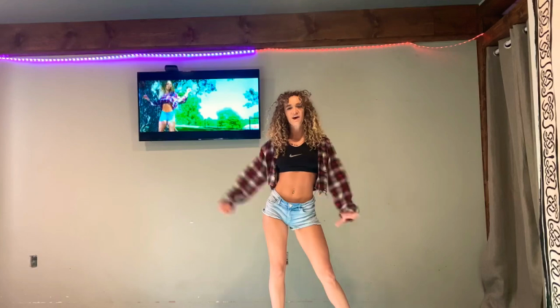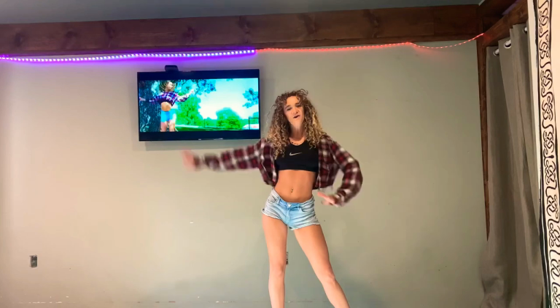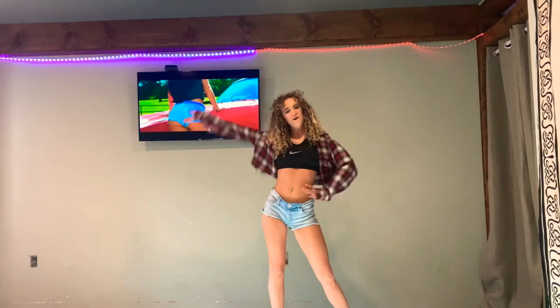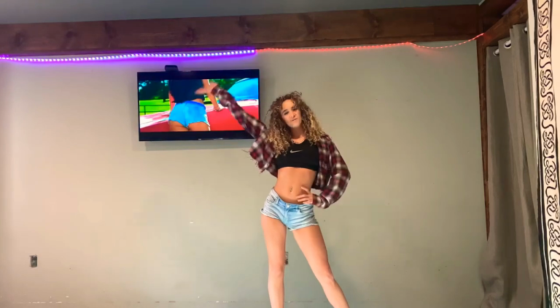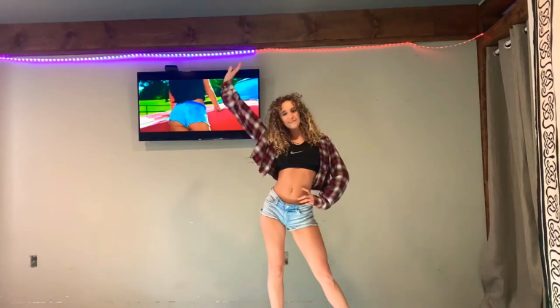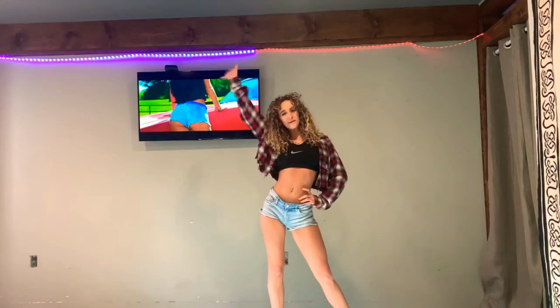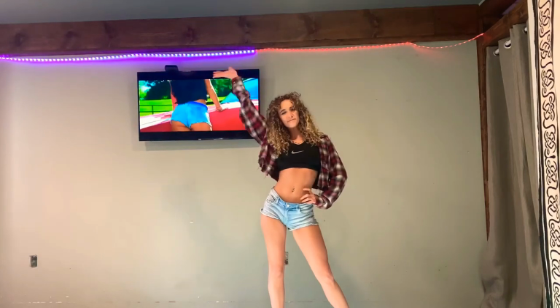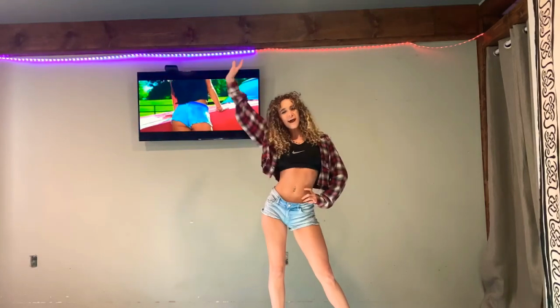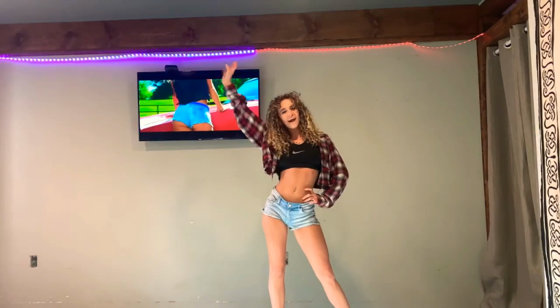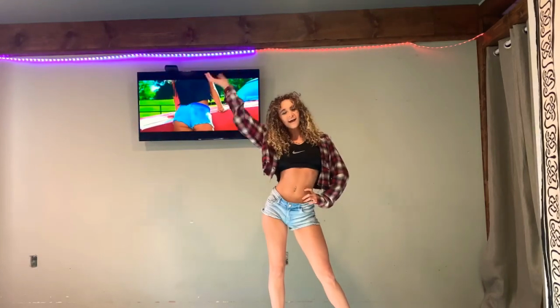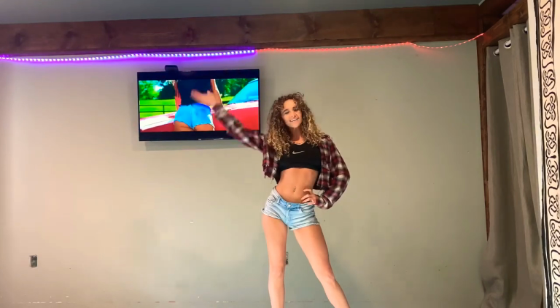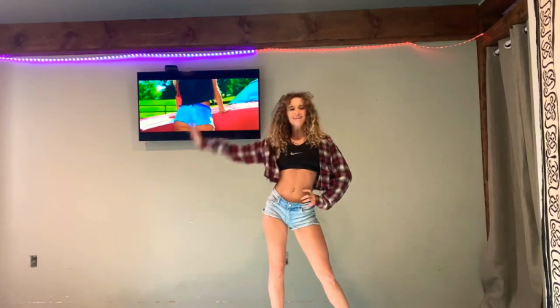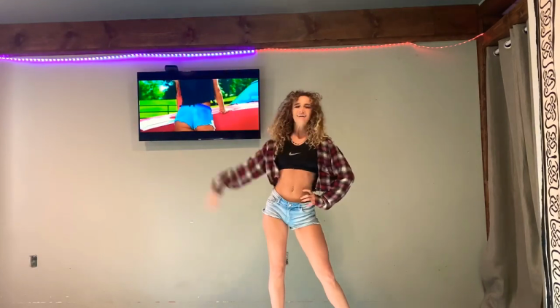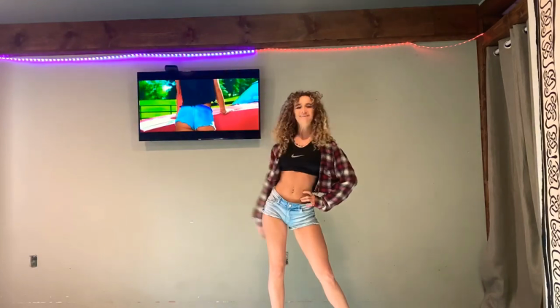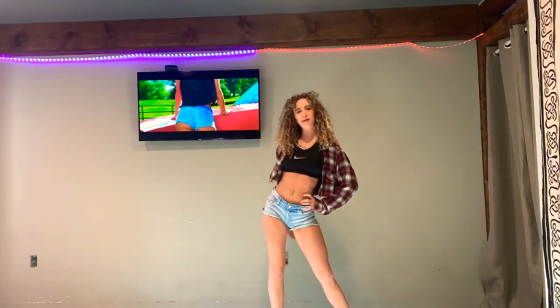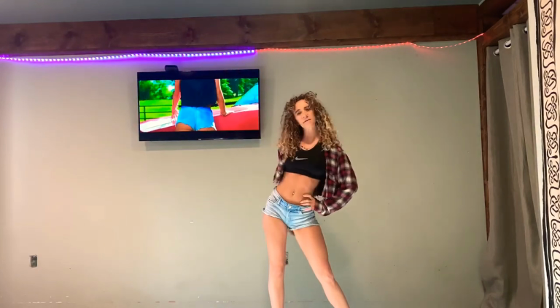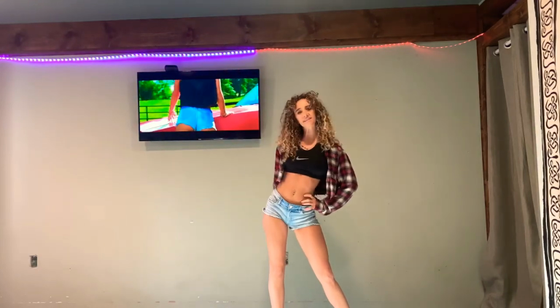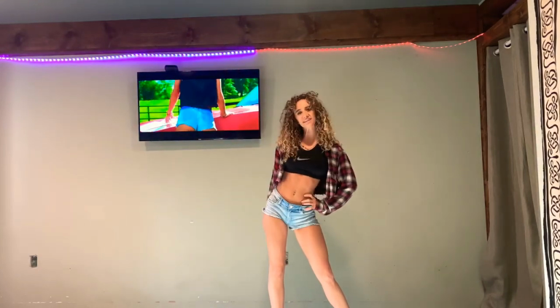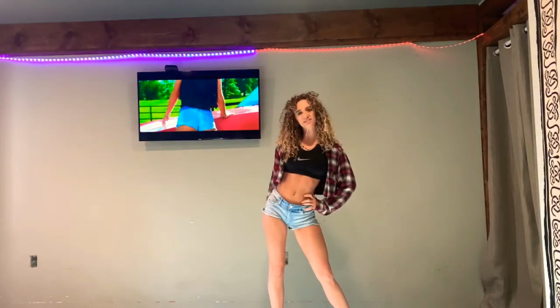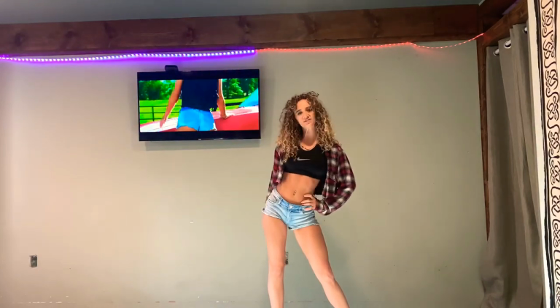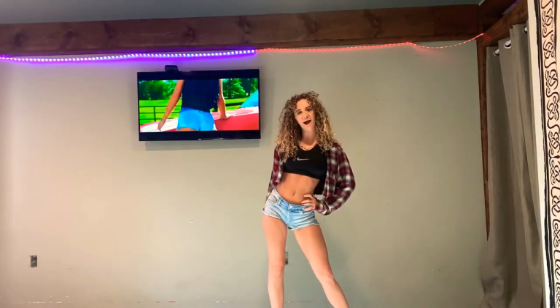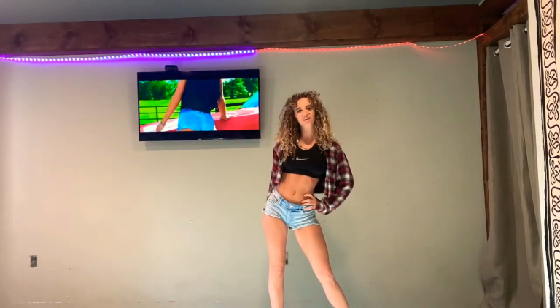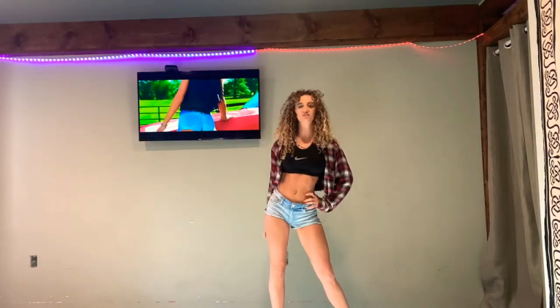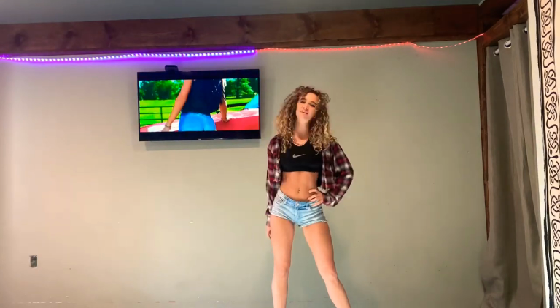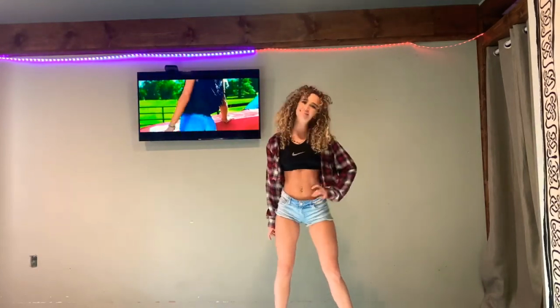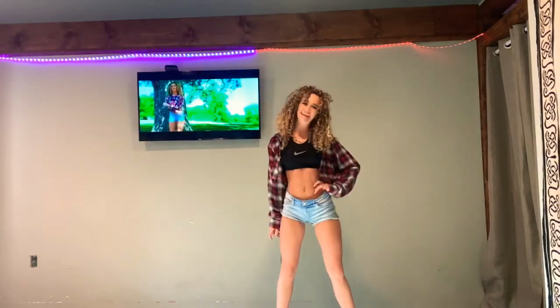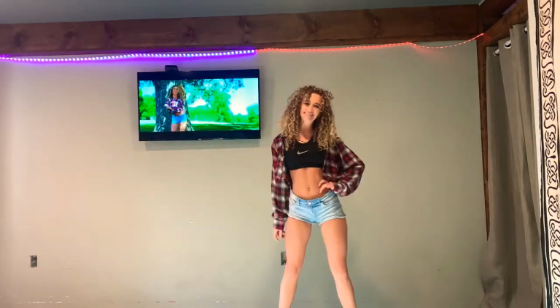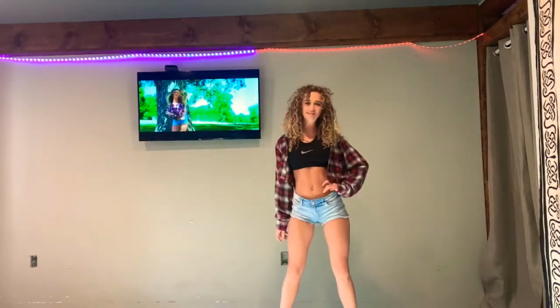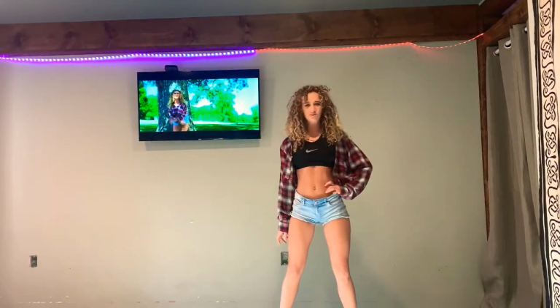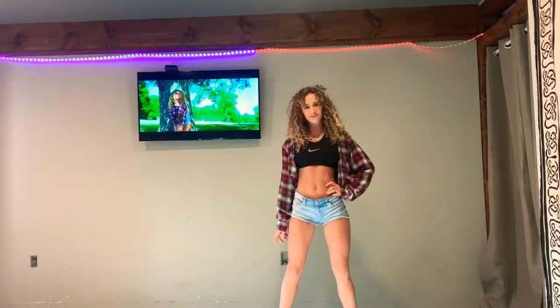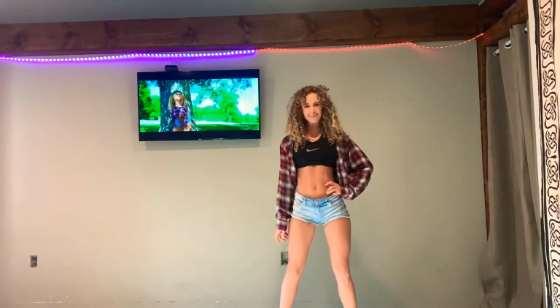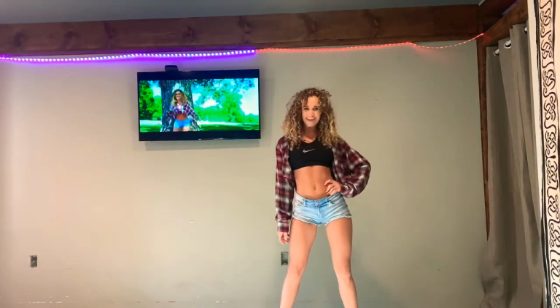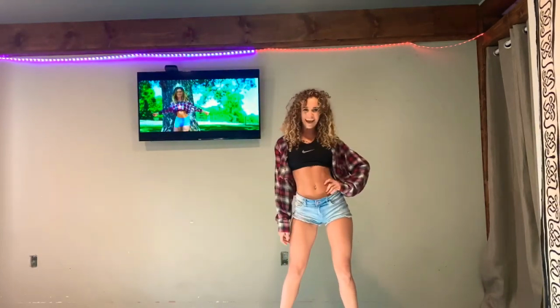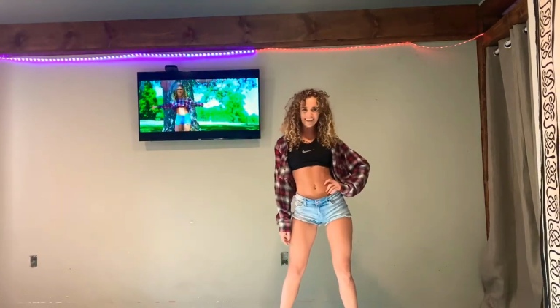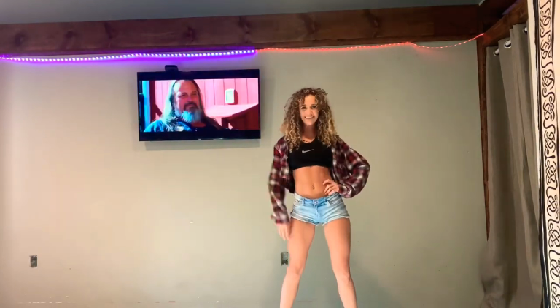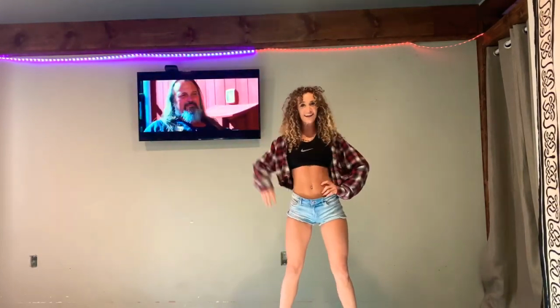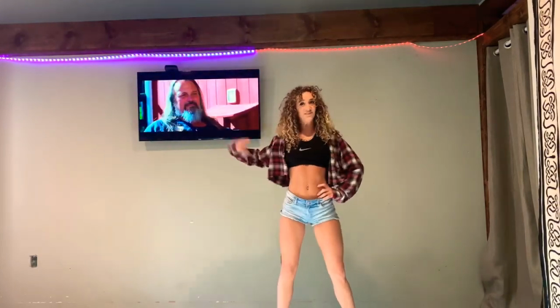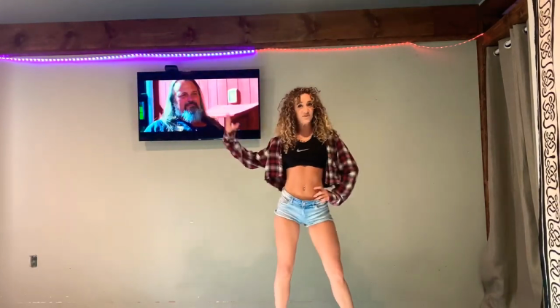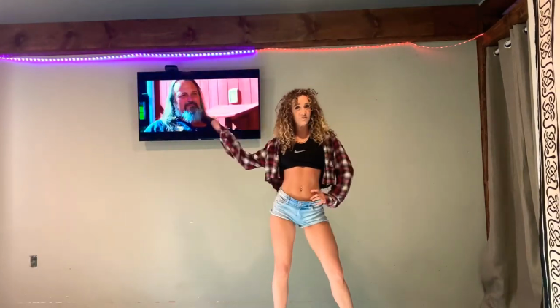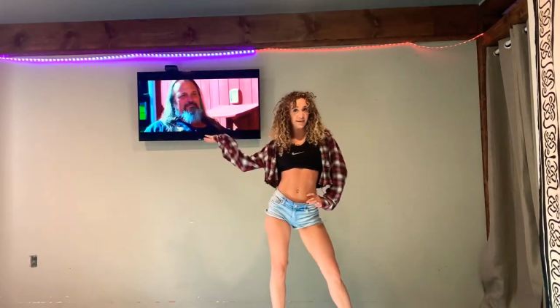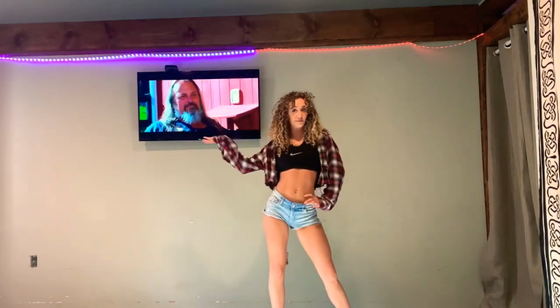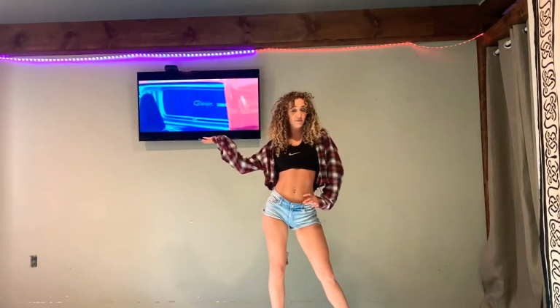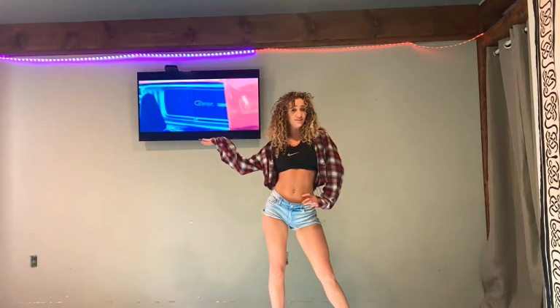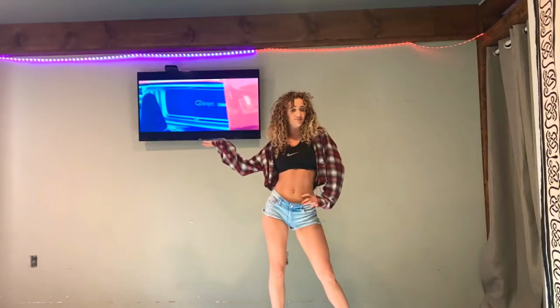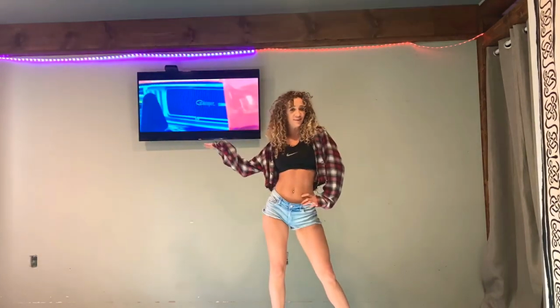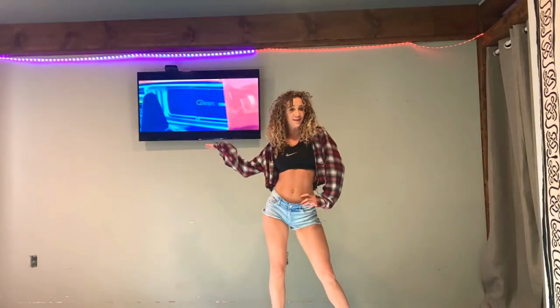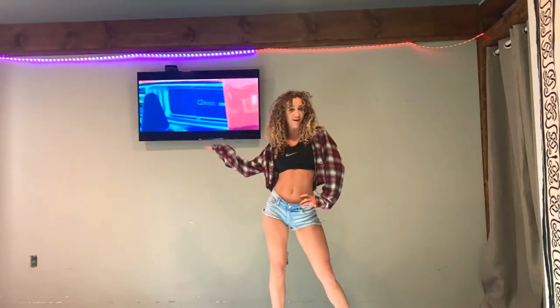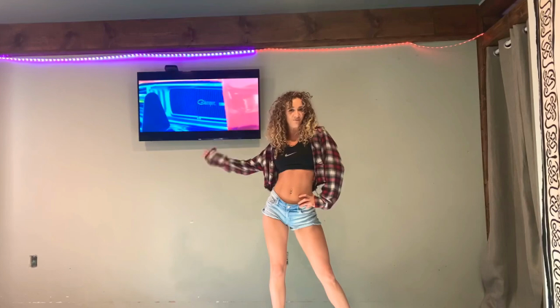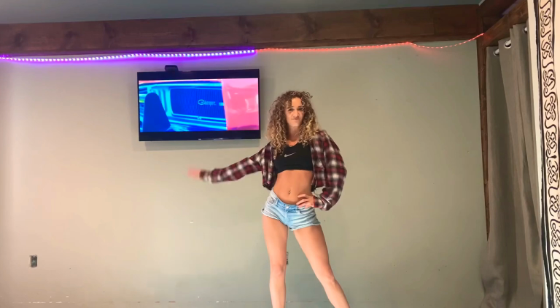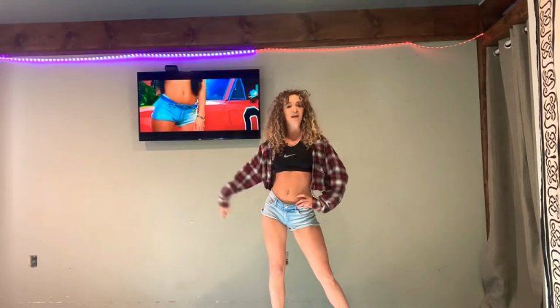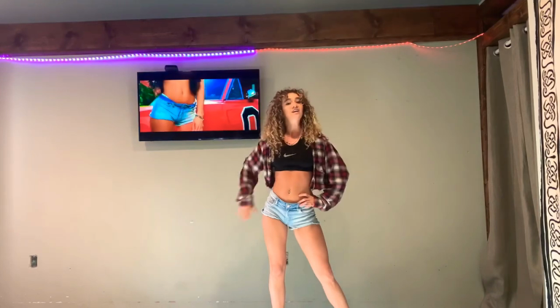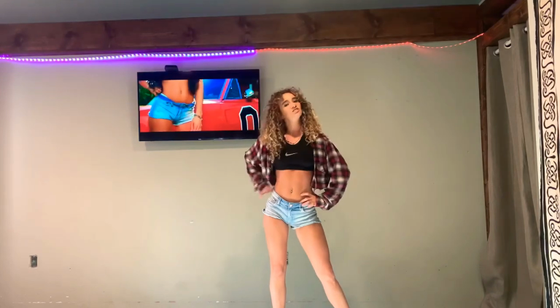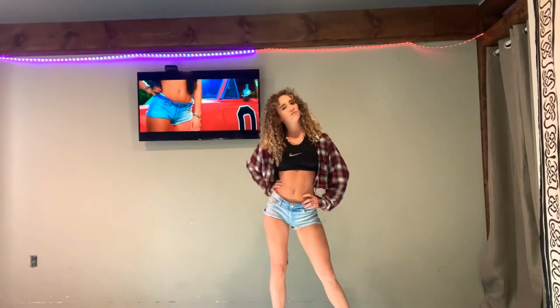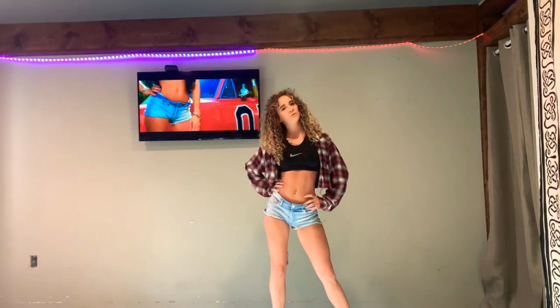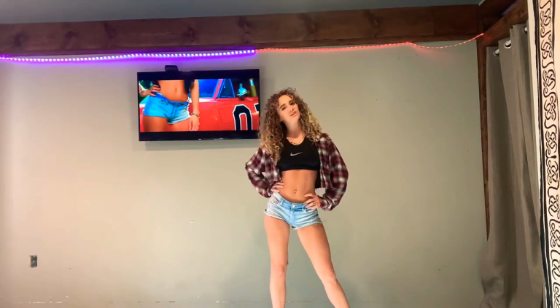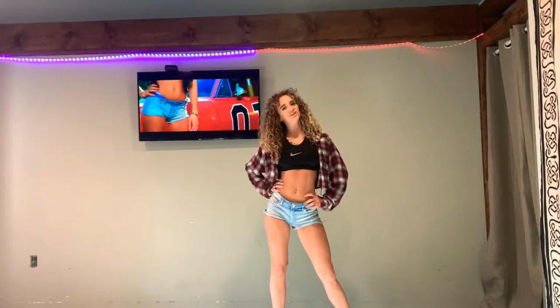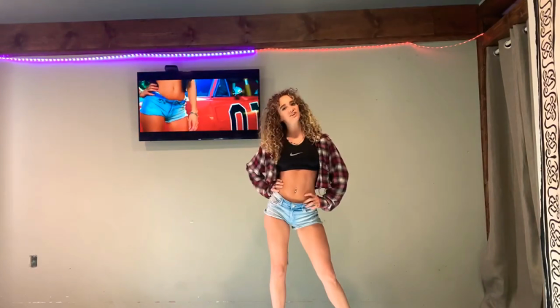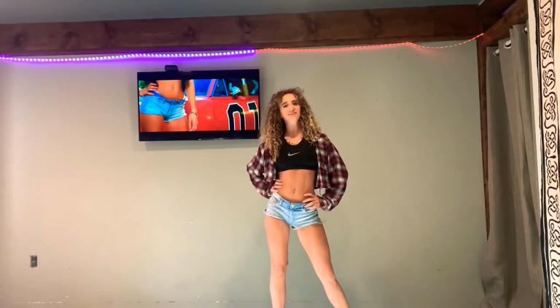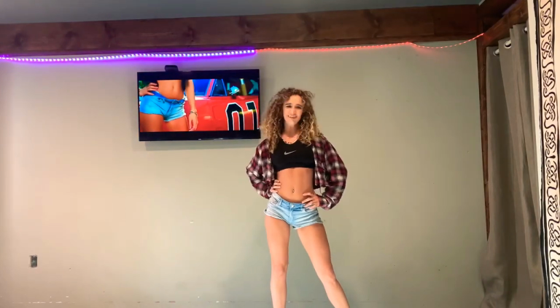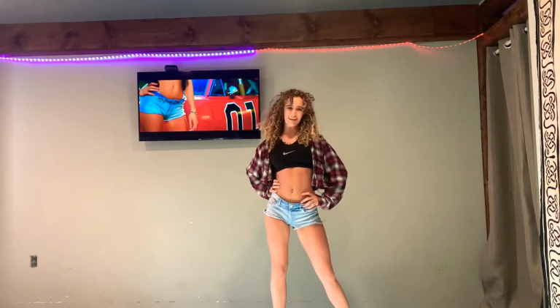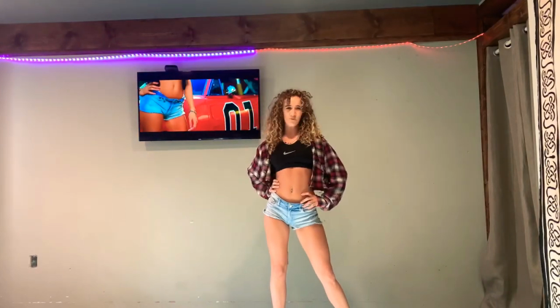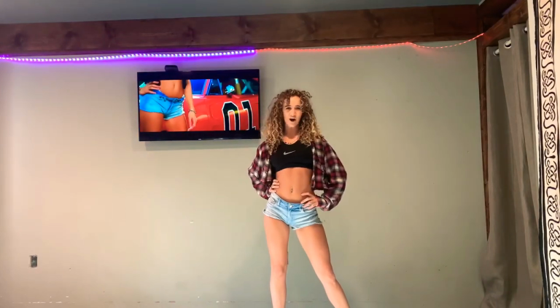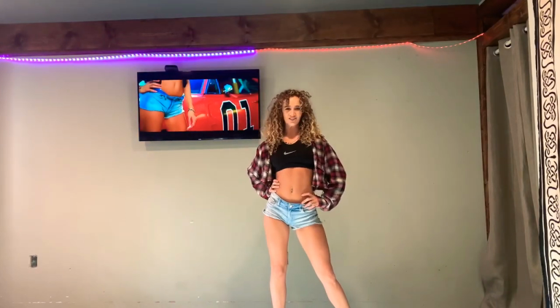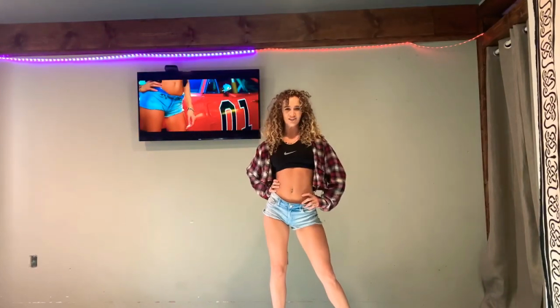What's up guys? Today I'm going to teach you how to do the Daisy Dukes dance that I do in the music video. So if you want to learn, keep watching.